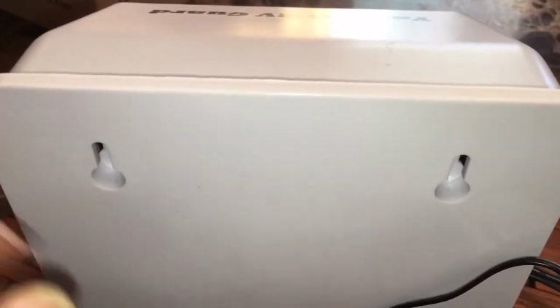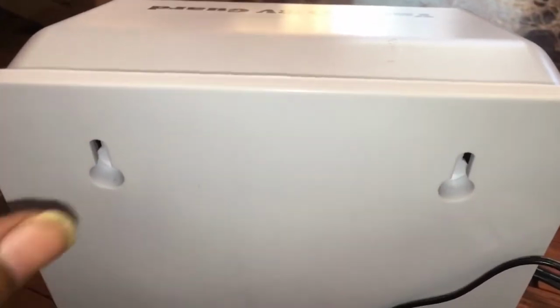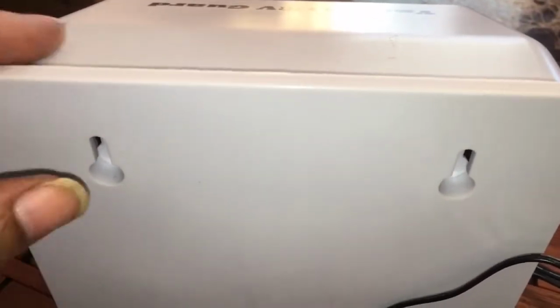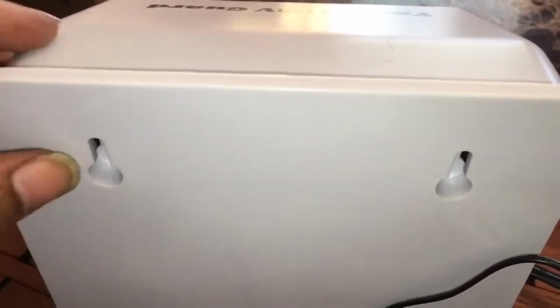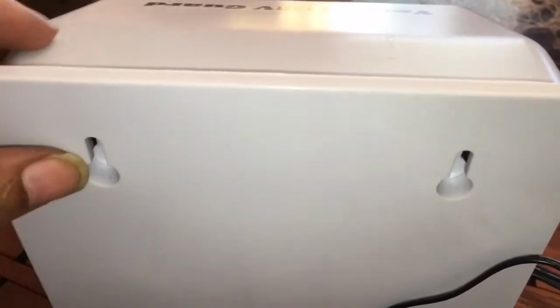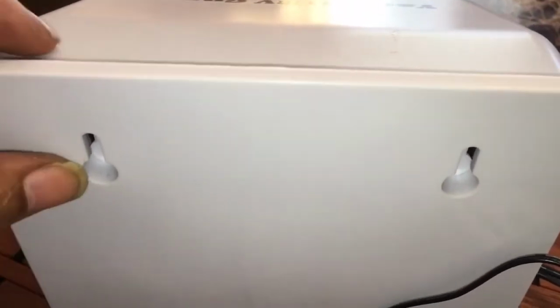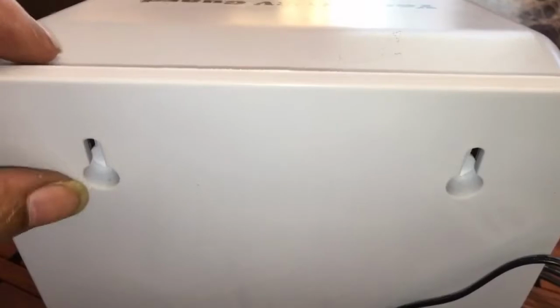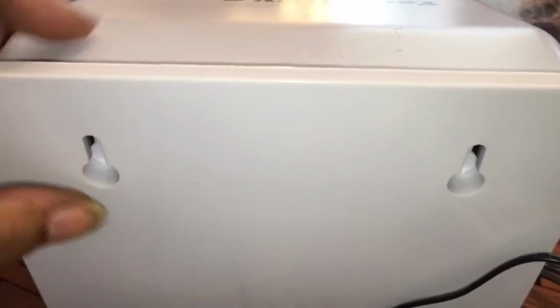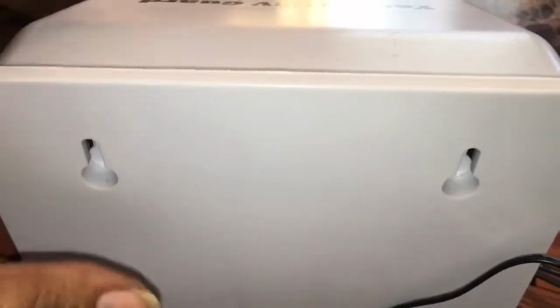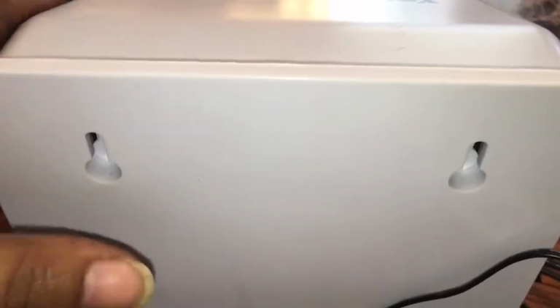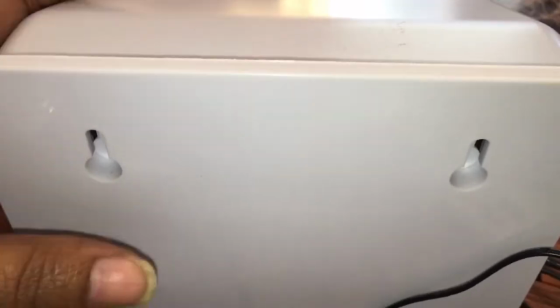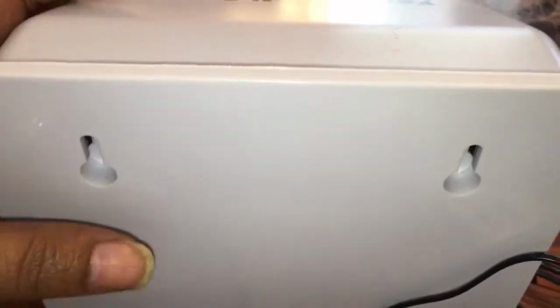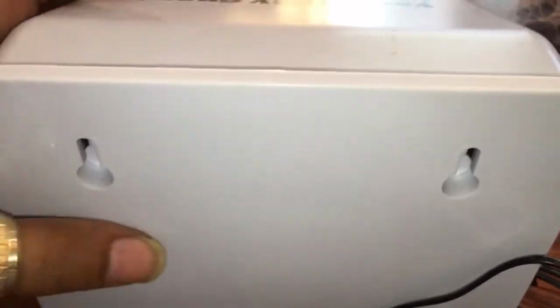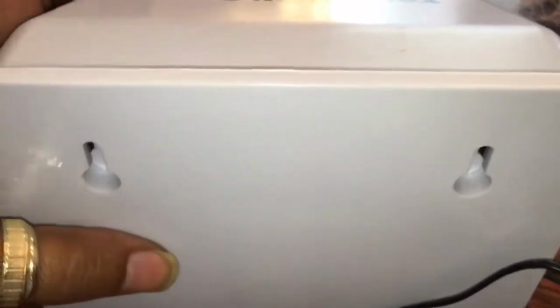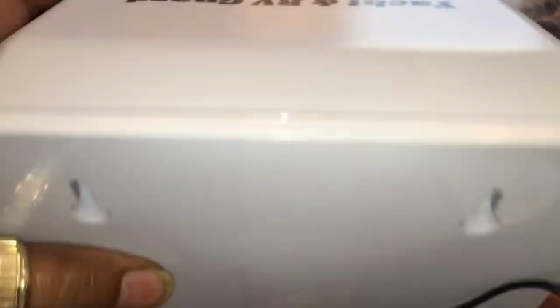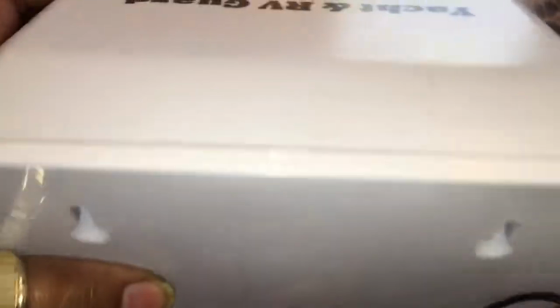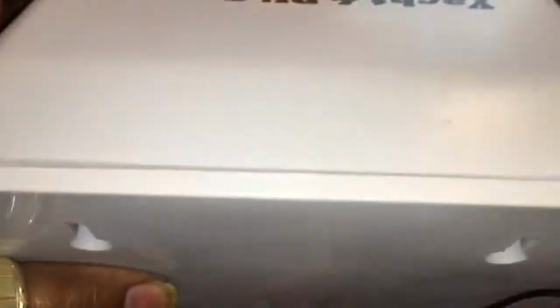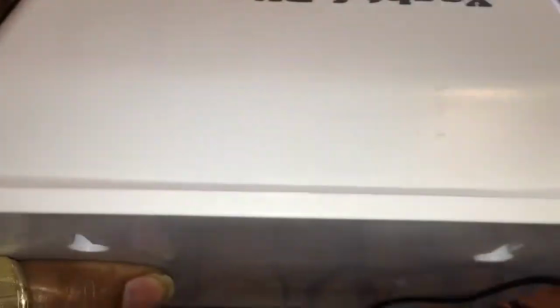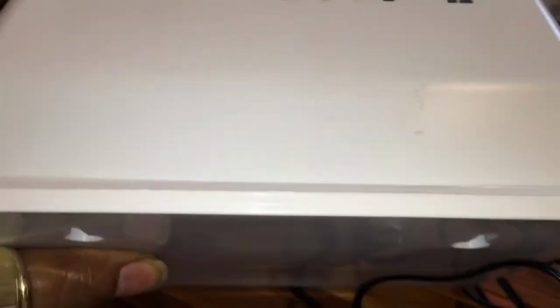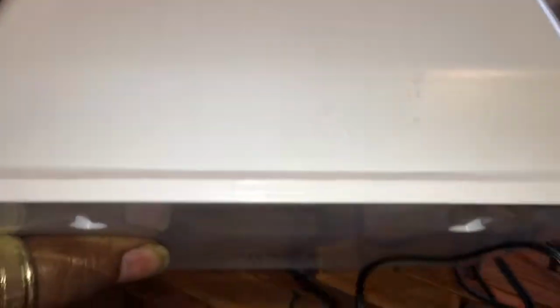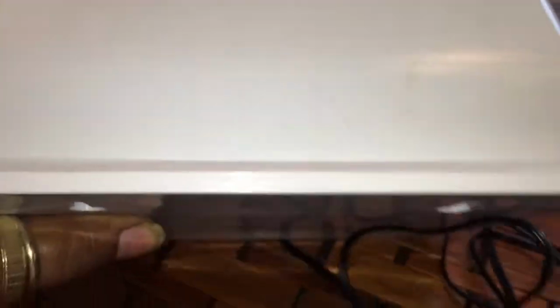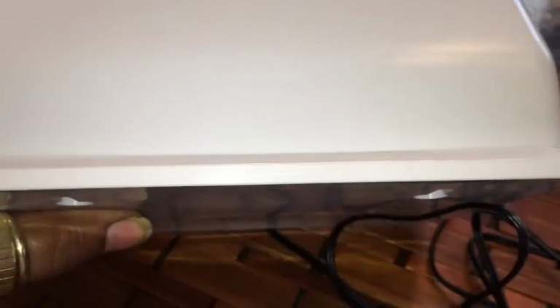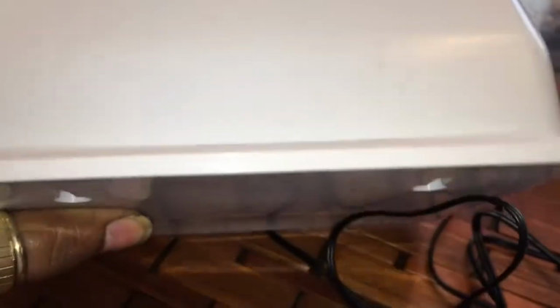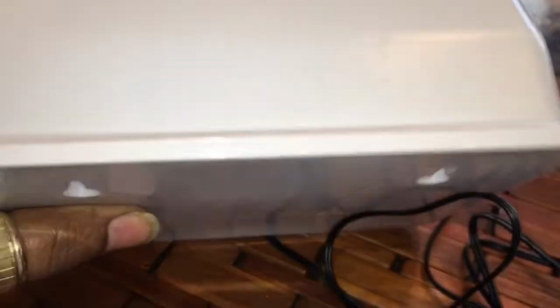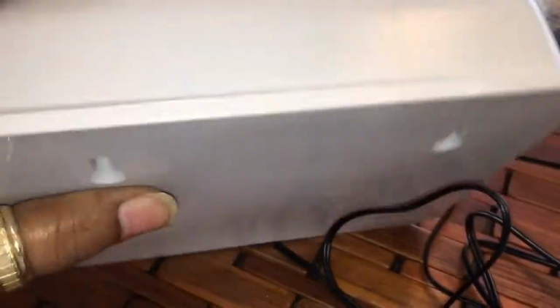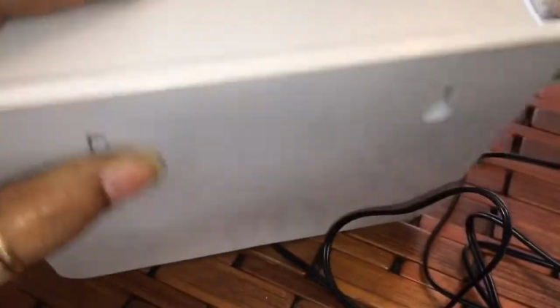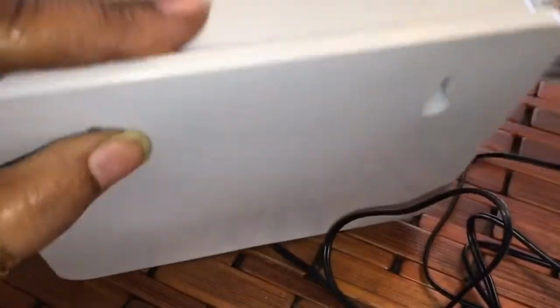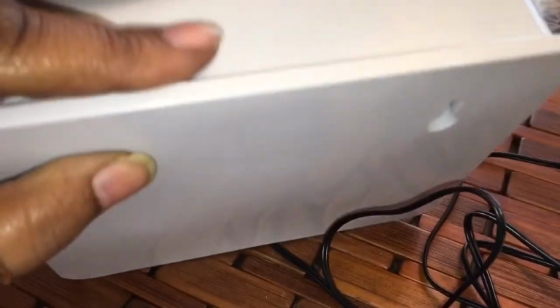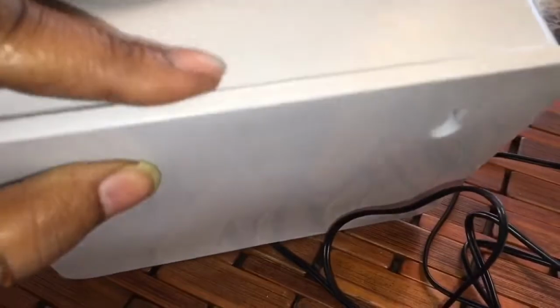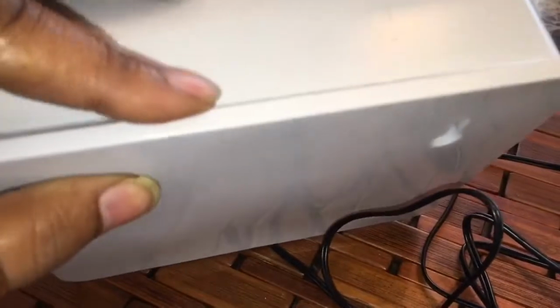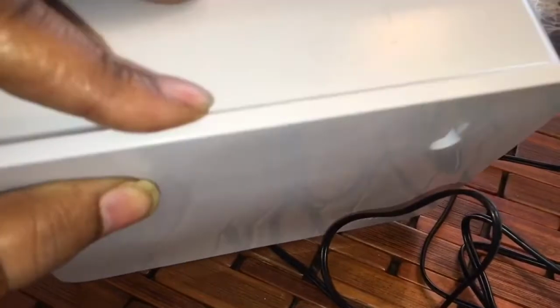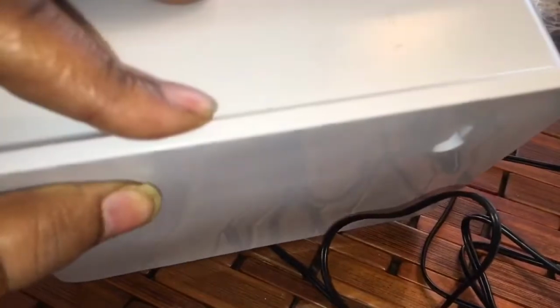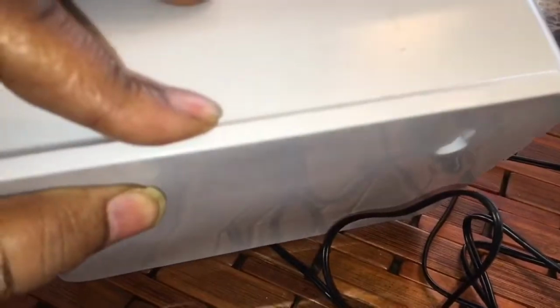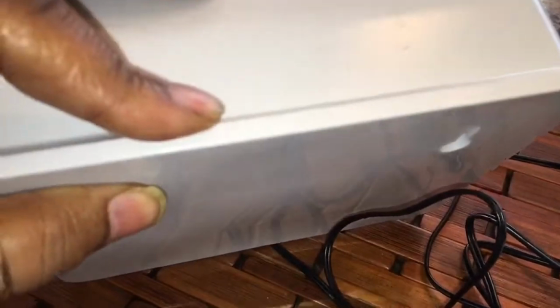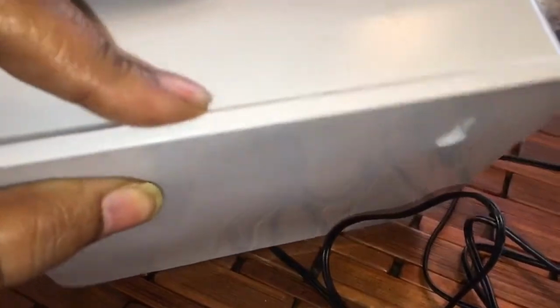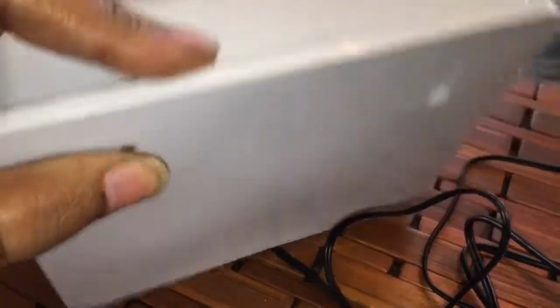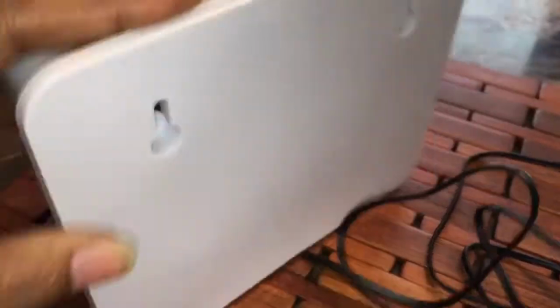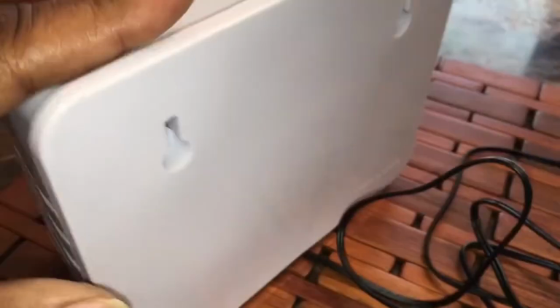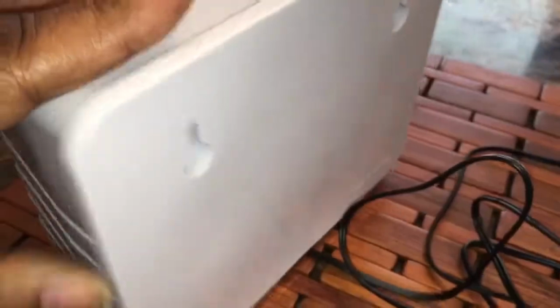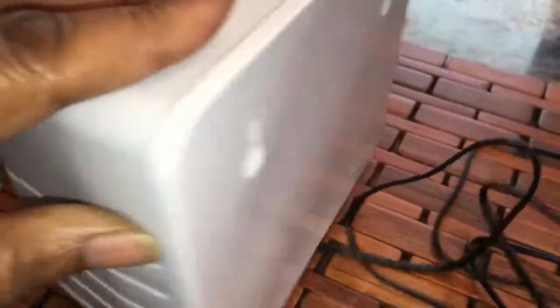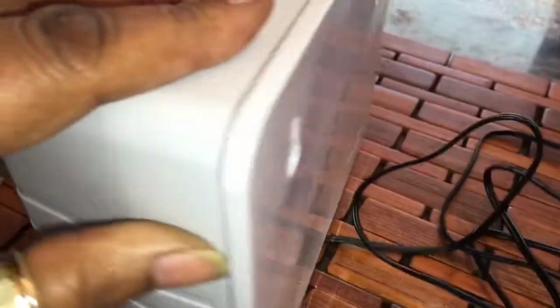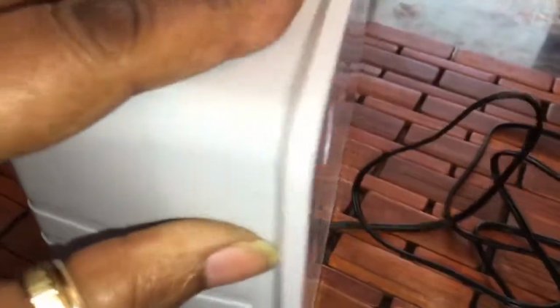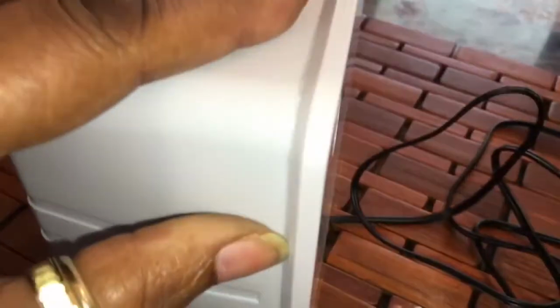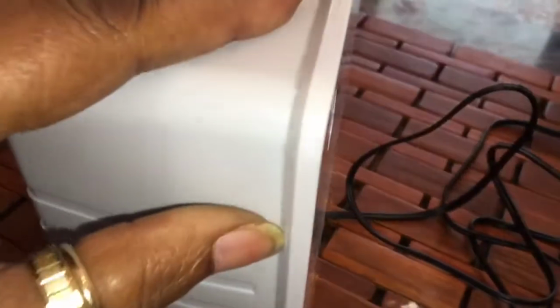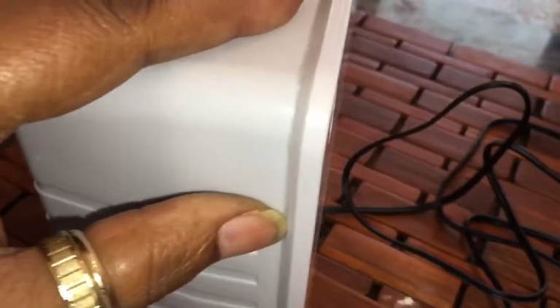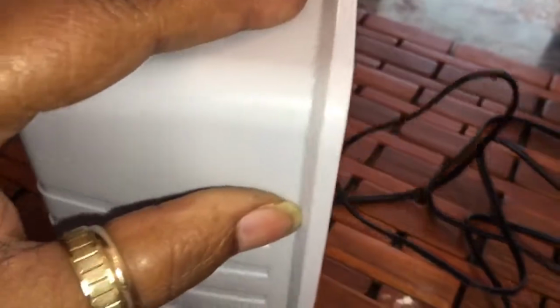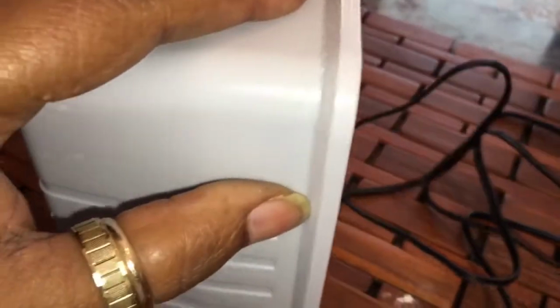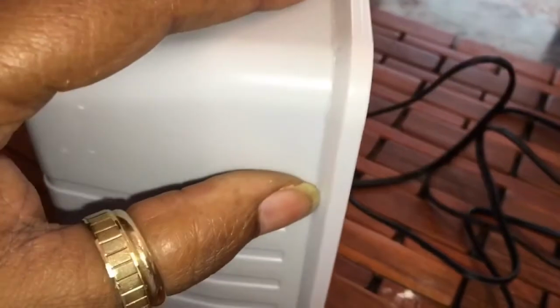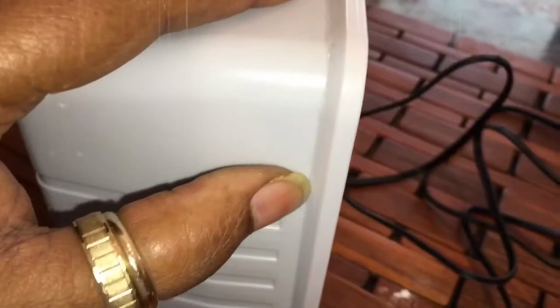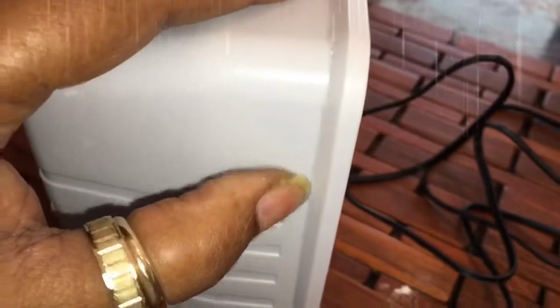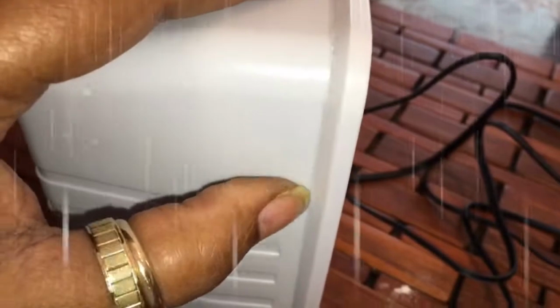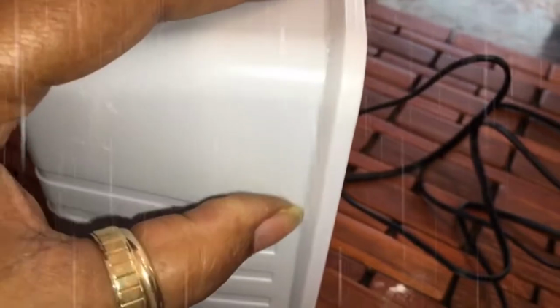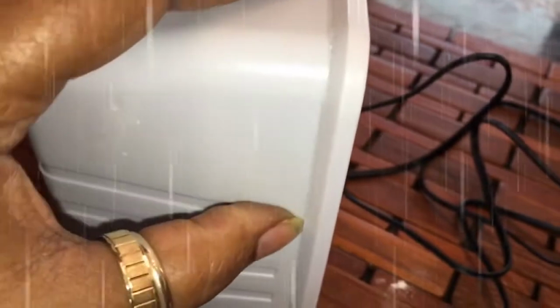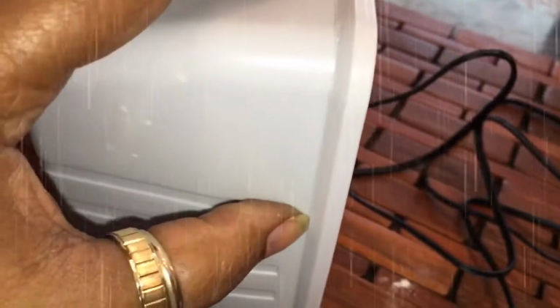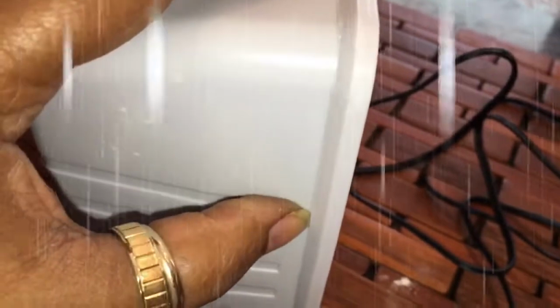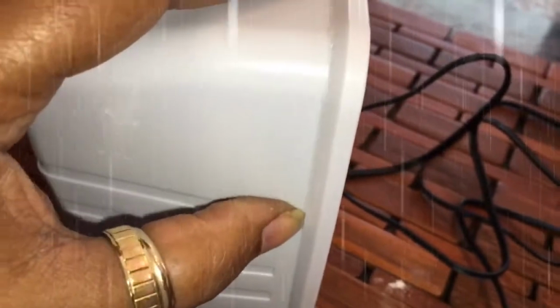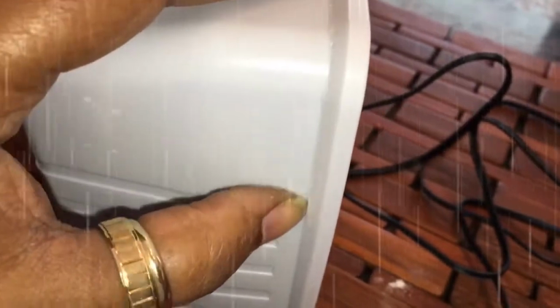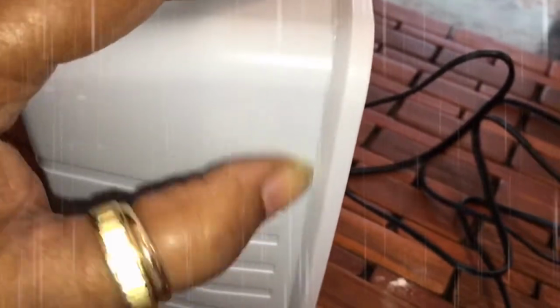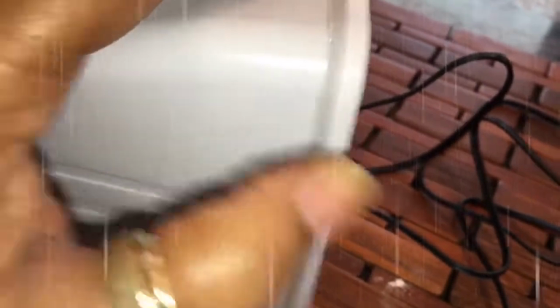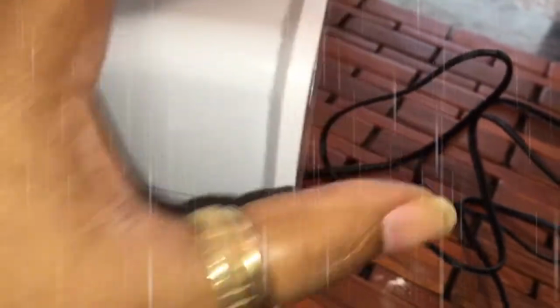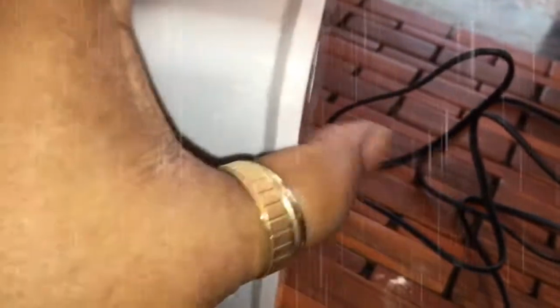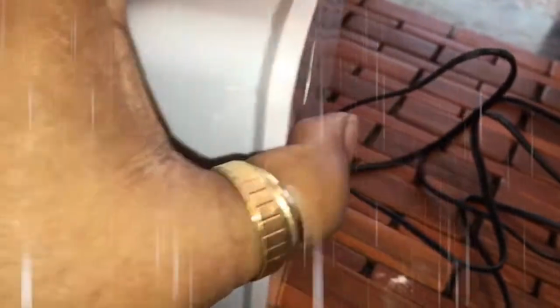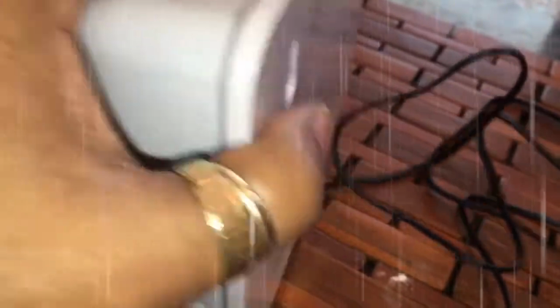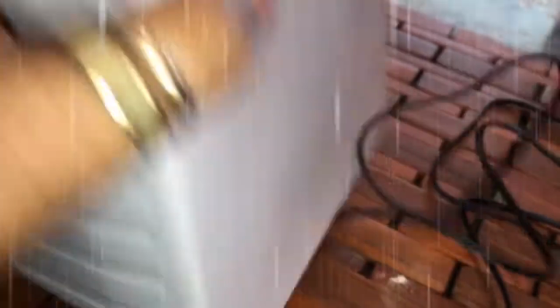This is the back of the unit. We could go ahead and hang it up, but I do want to show you this — it is waterproof. You can see that seal around here.